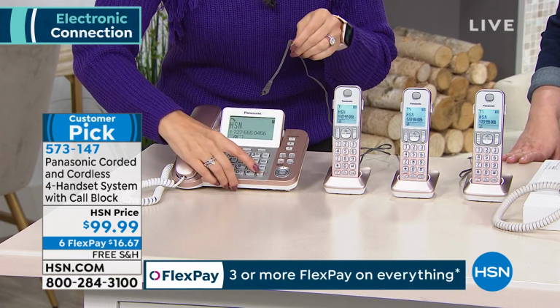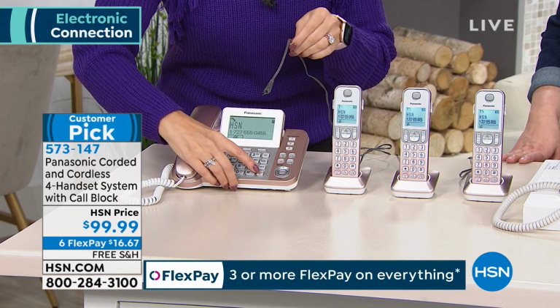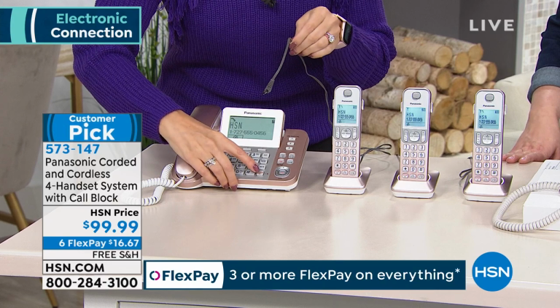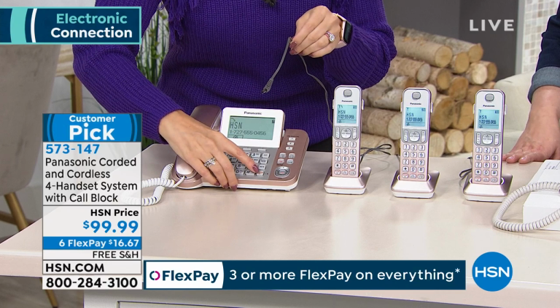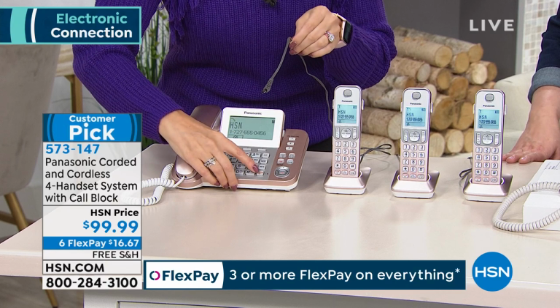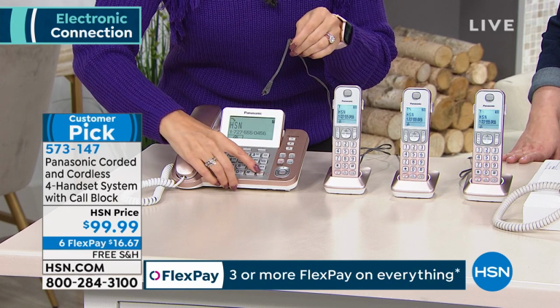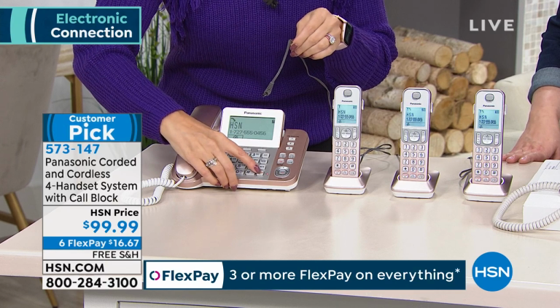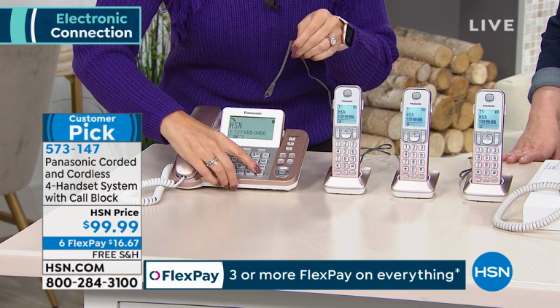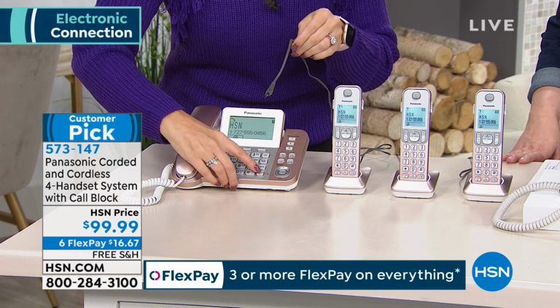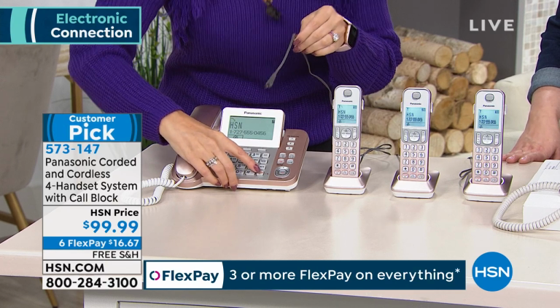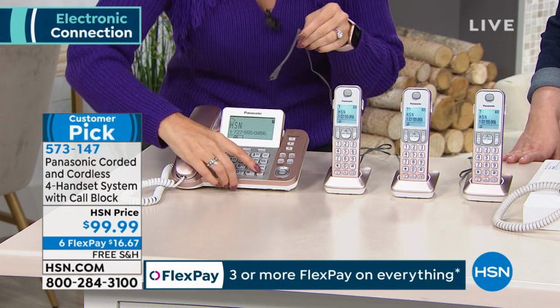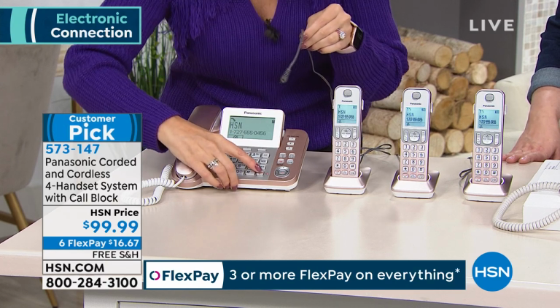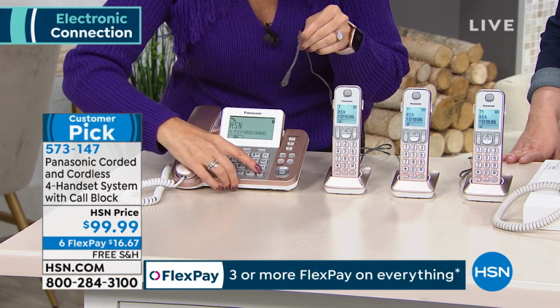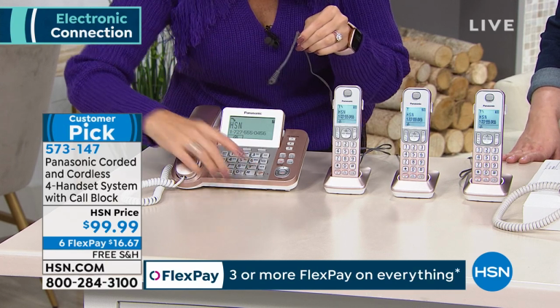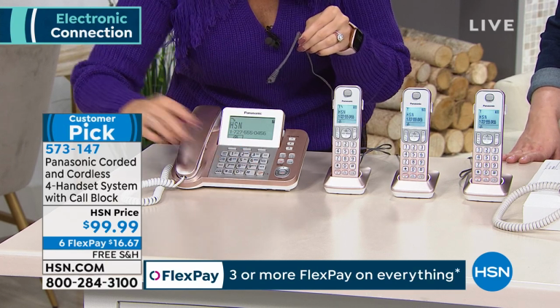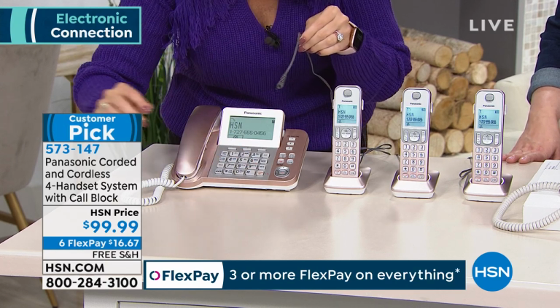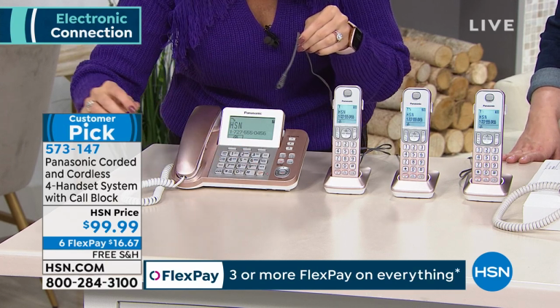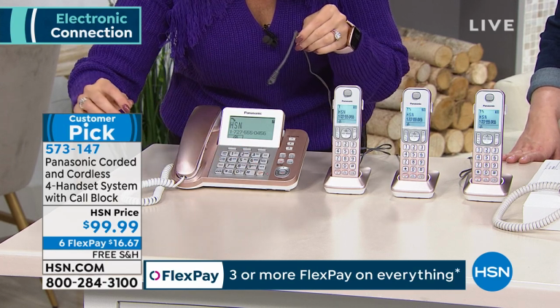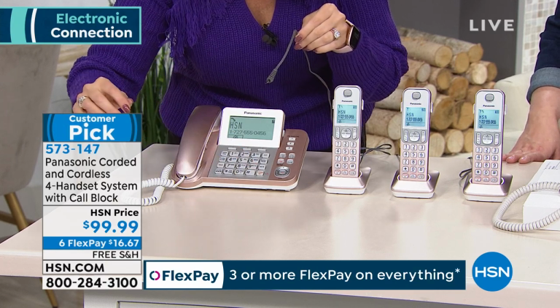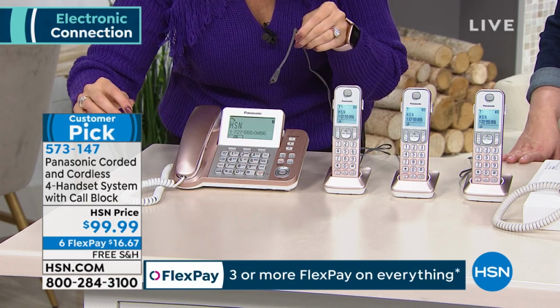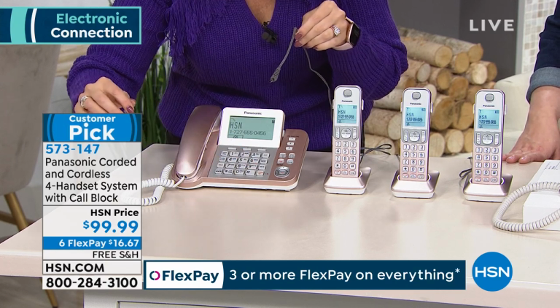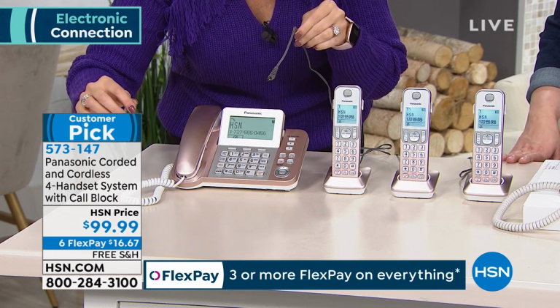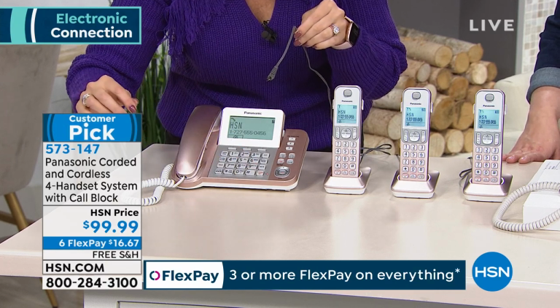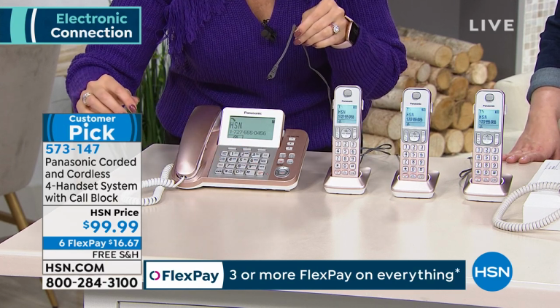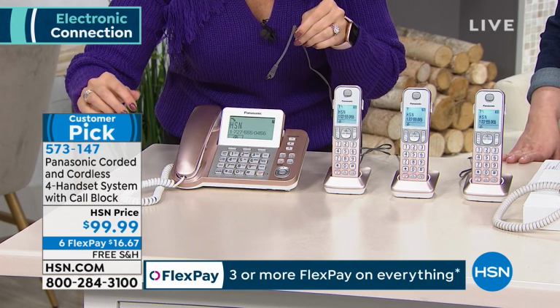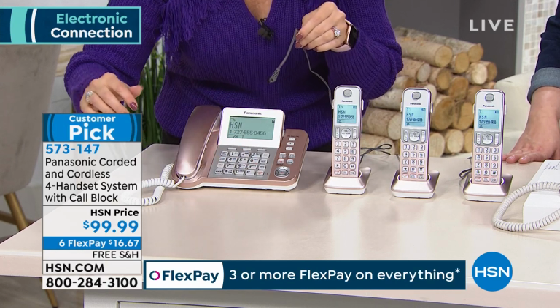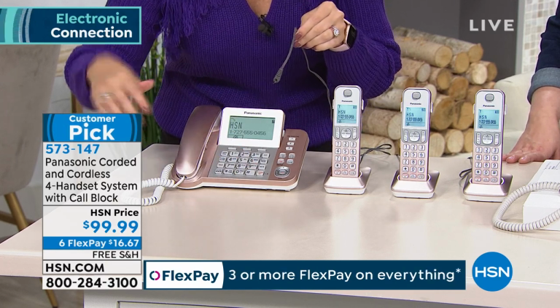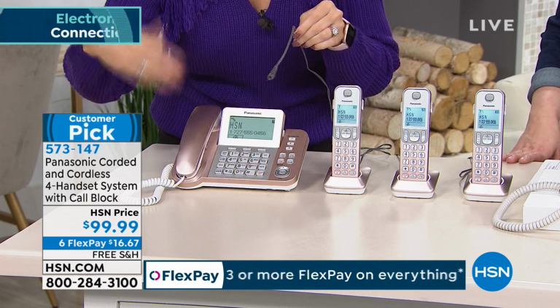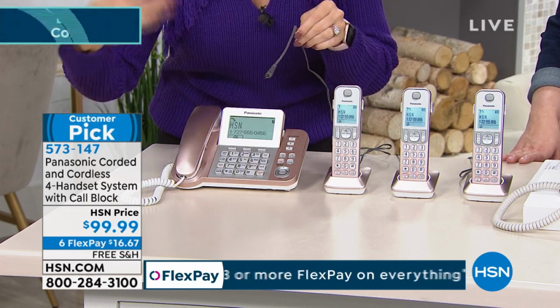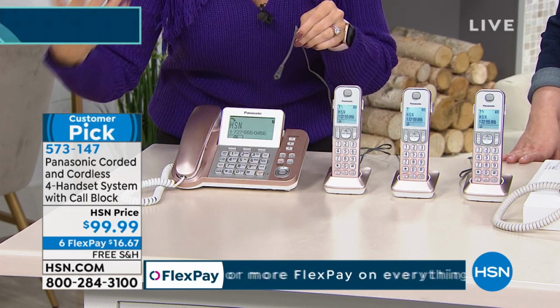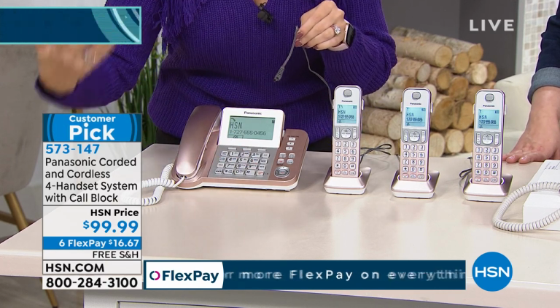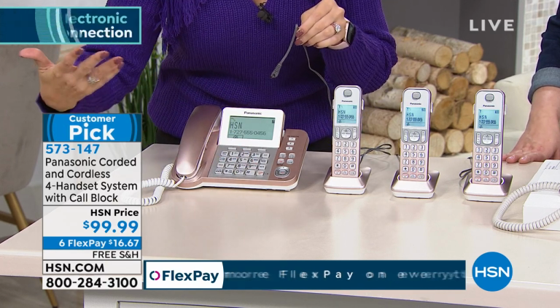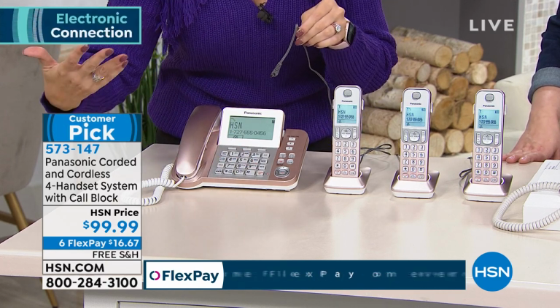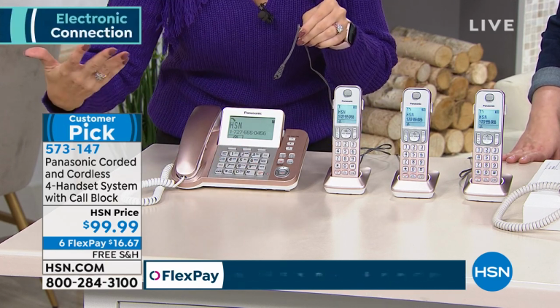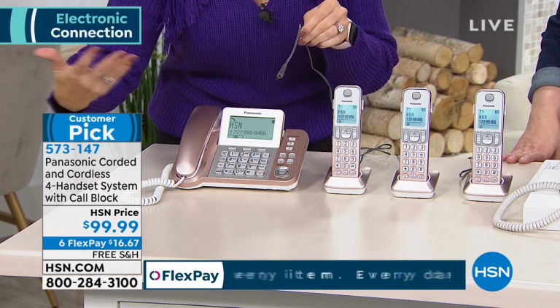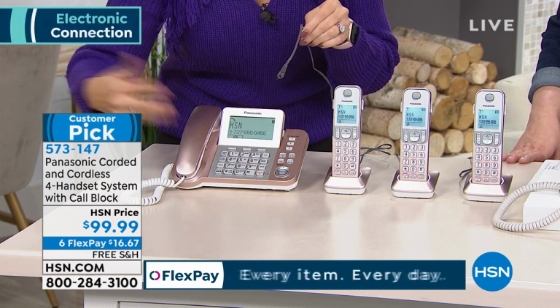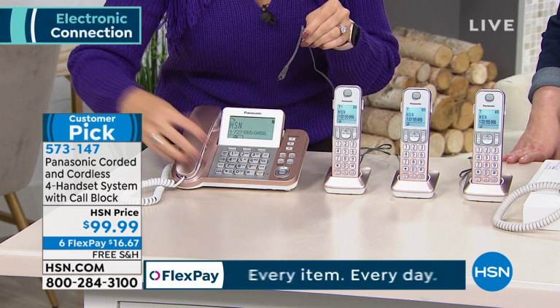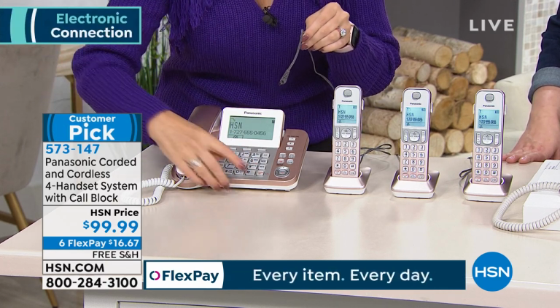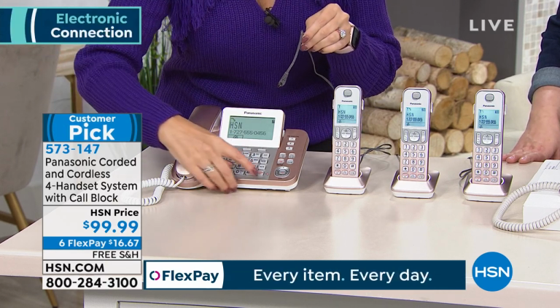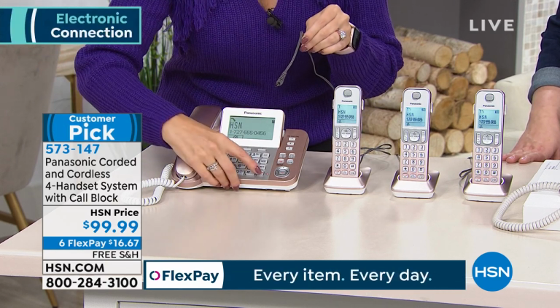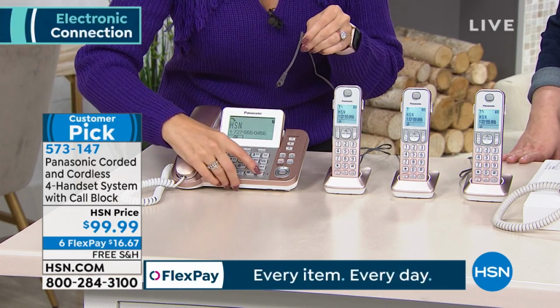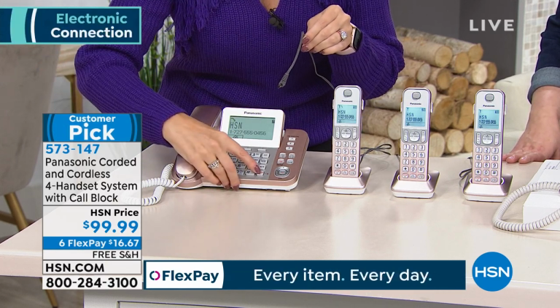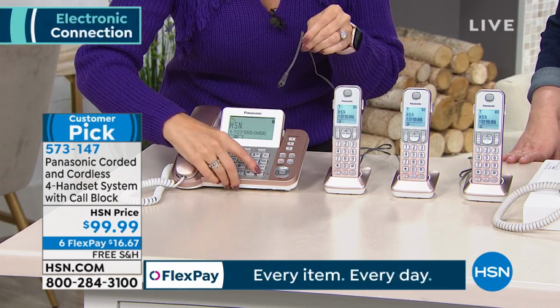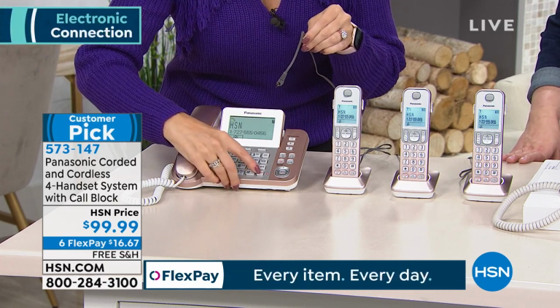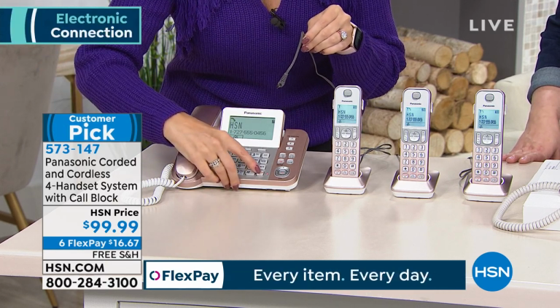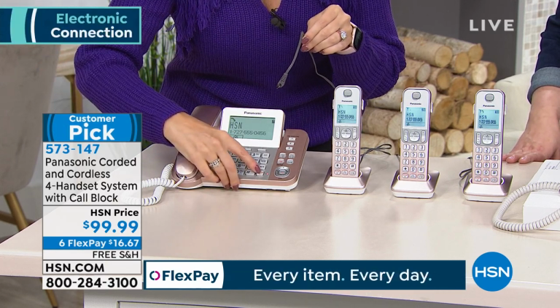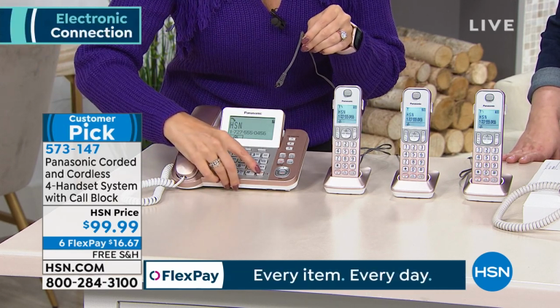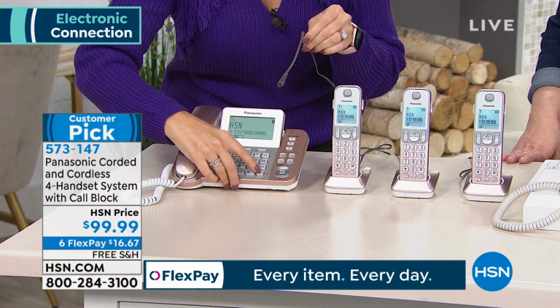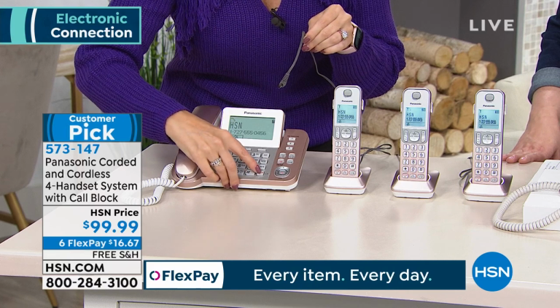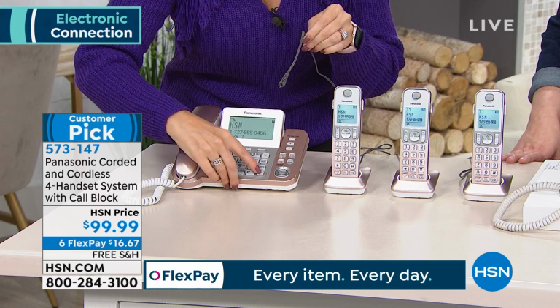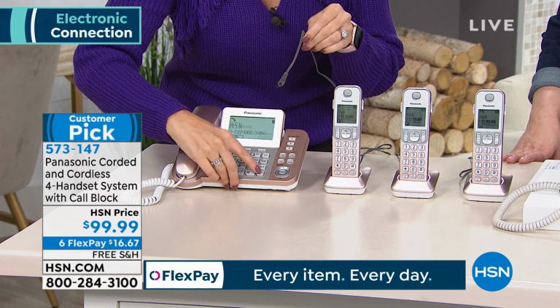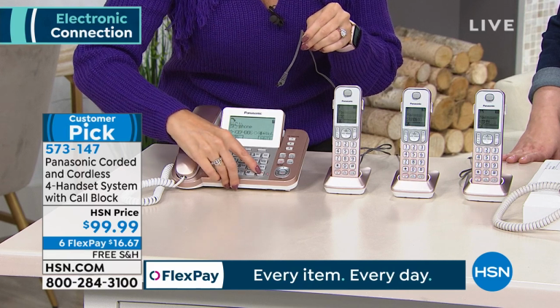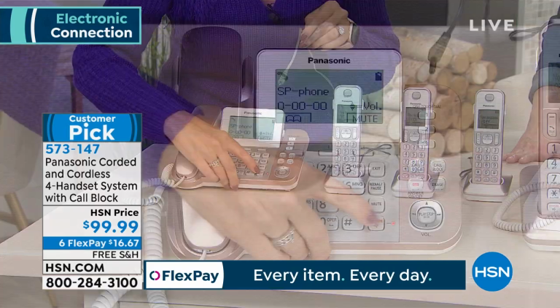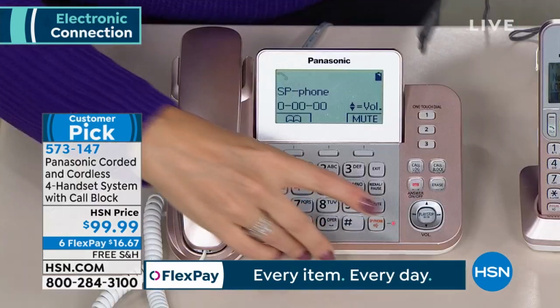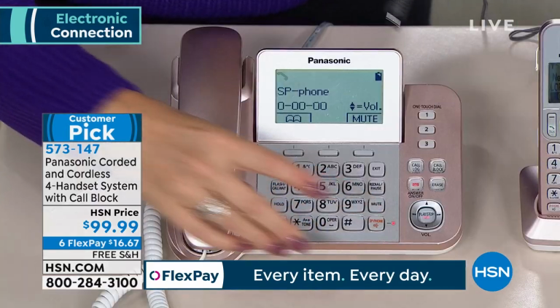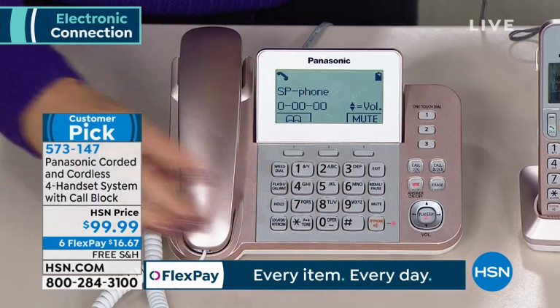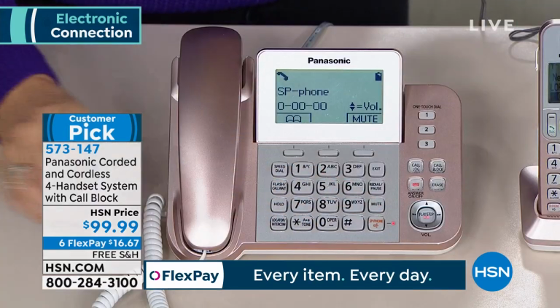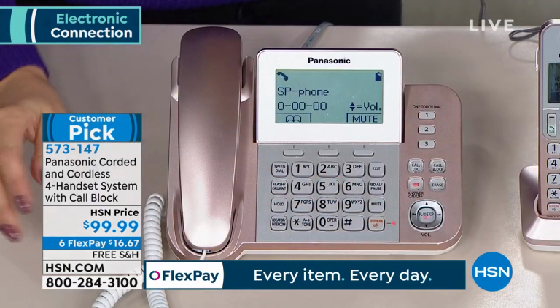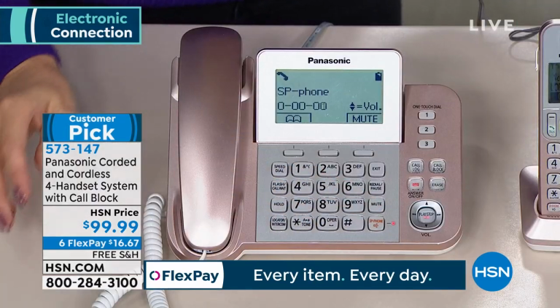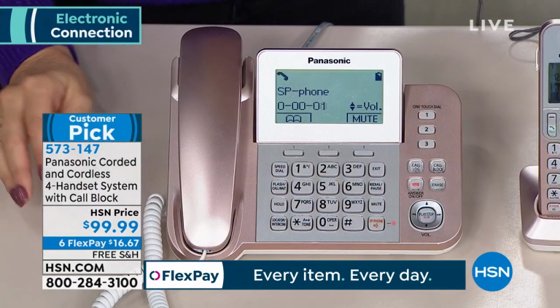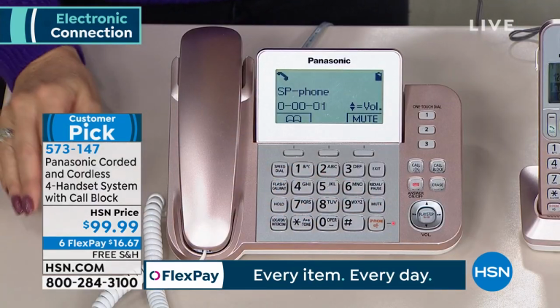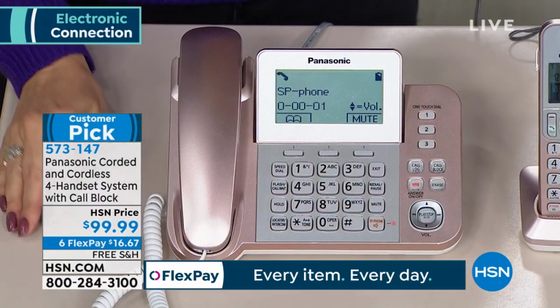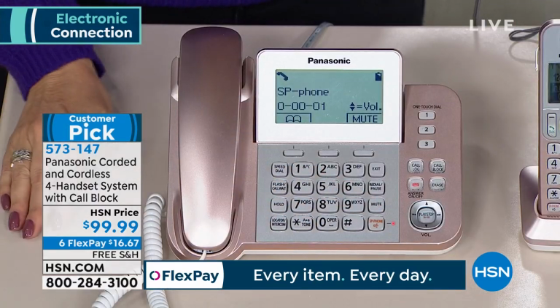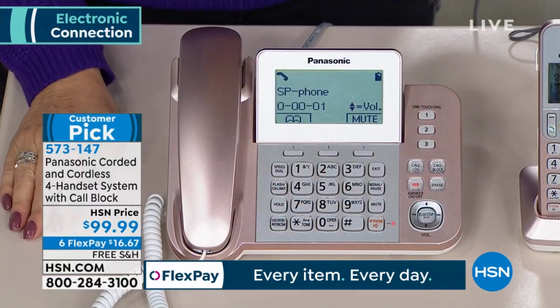I love it. So let's take the call and see who it is. It's from HSN. Nice, loud, talking caller ID saying HSN is calling.